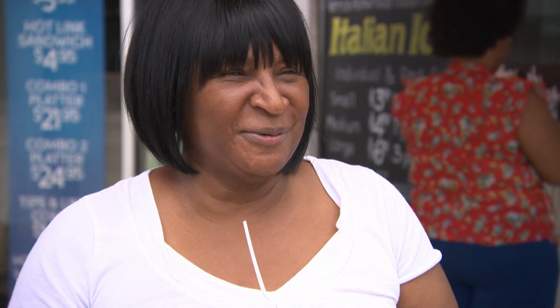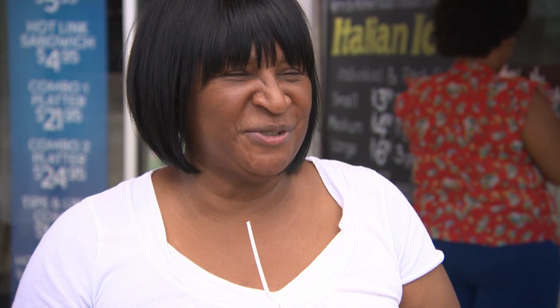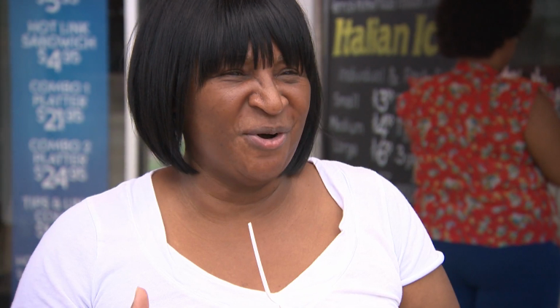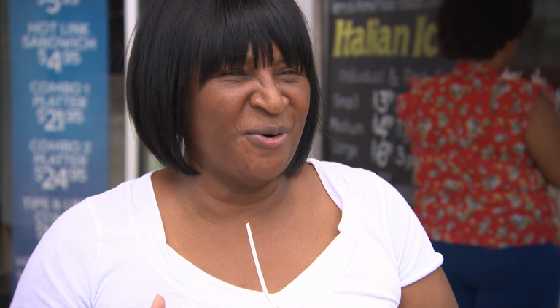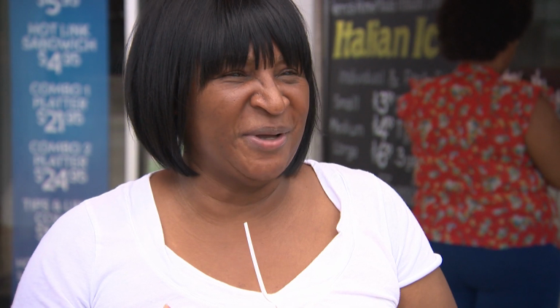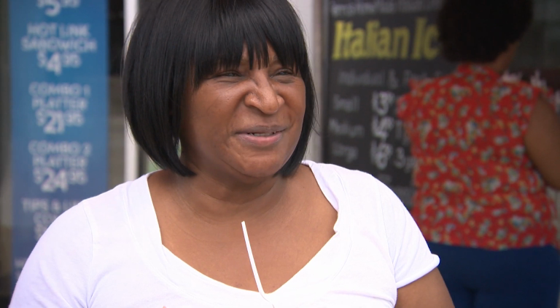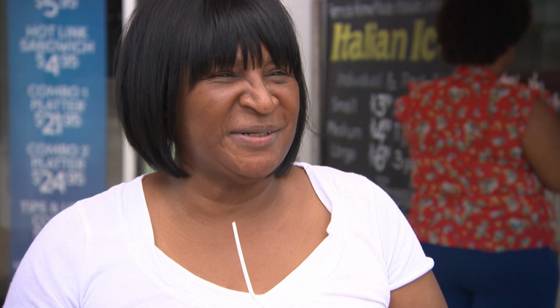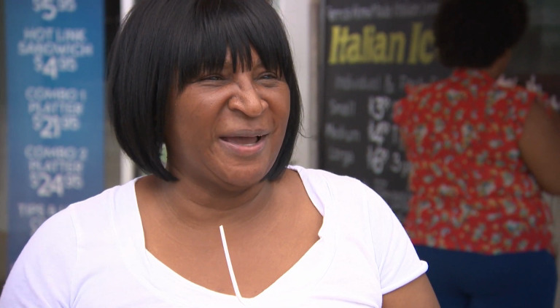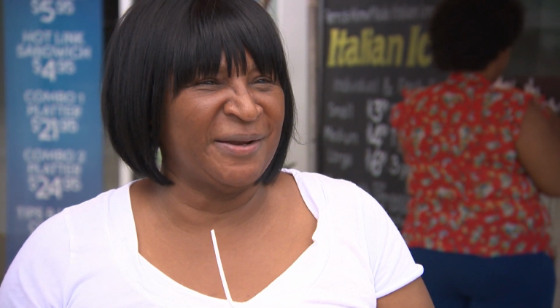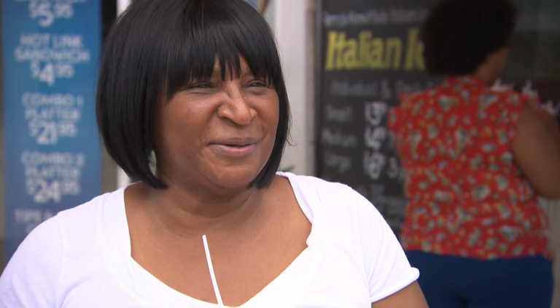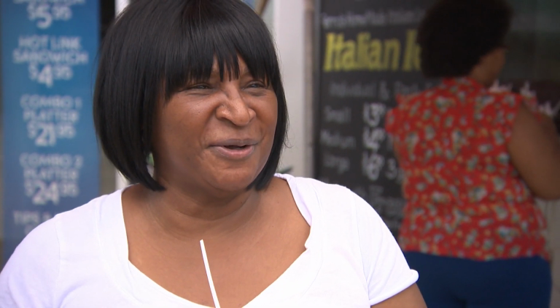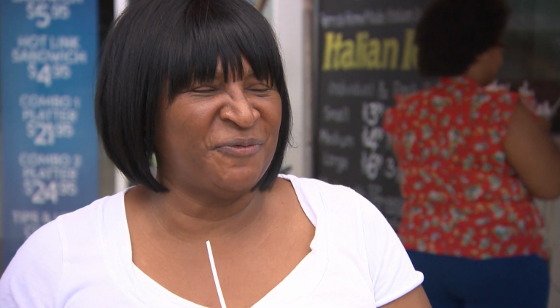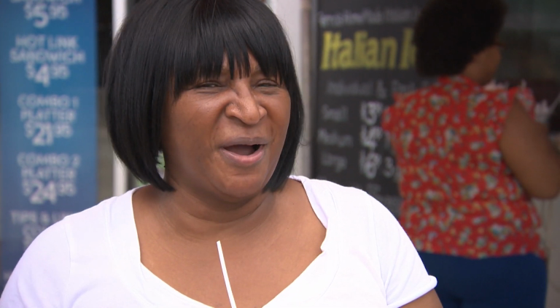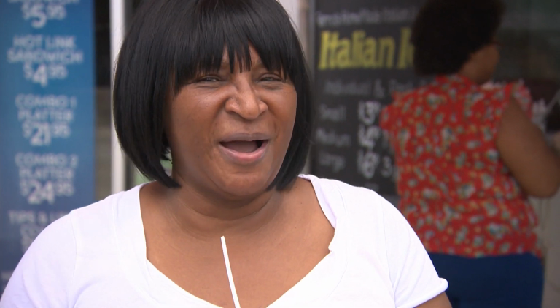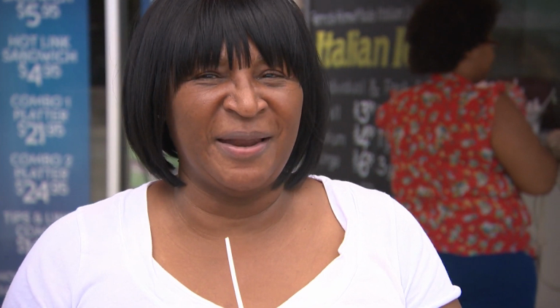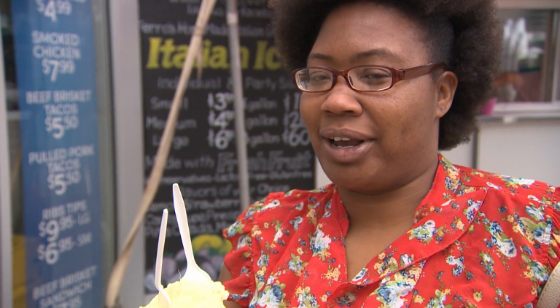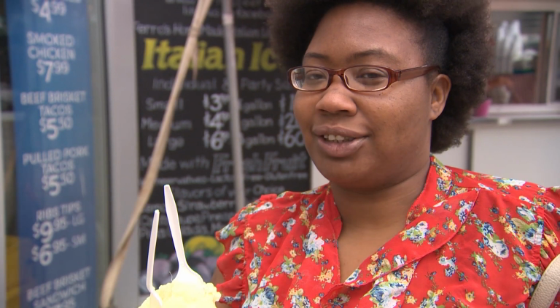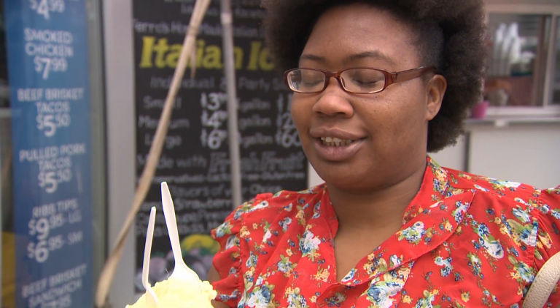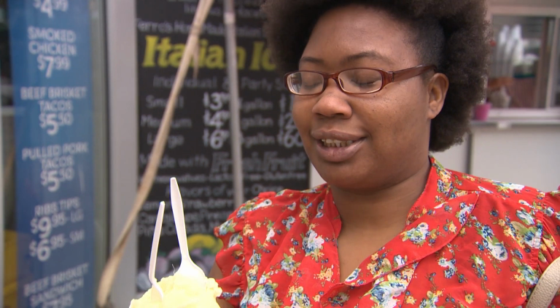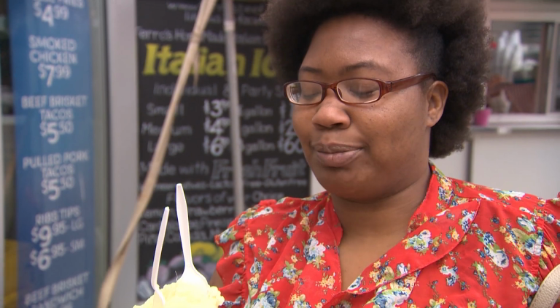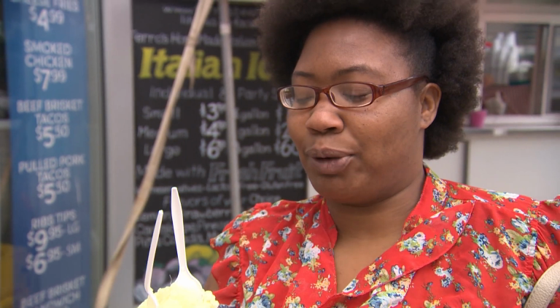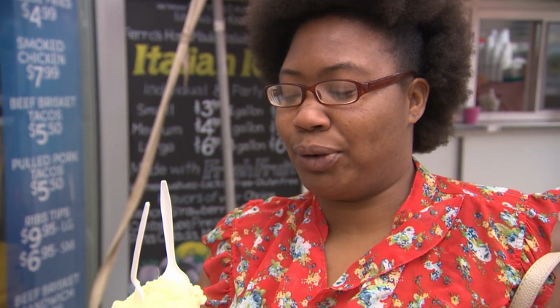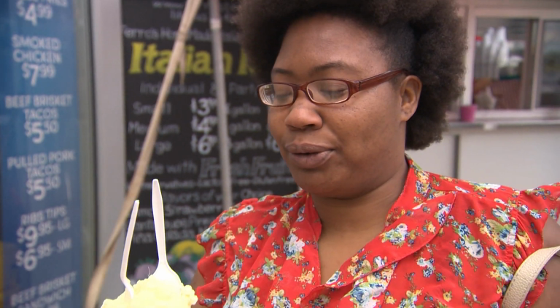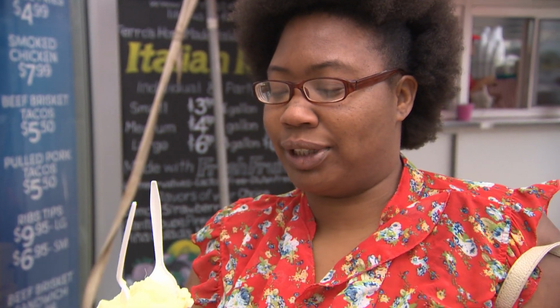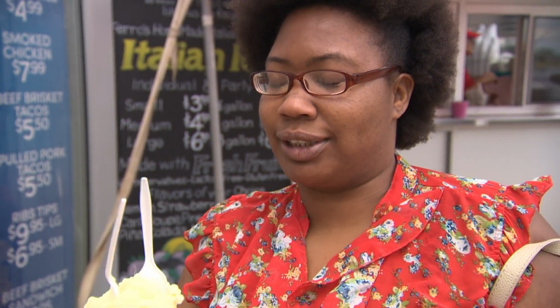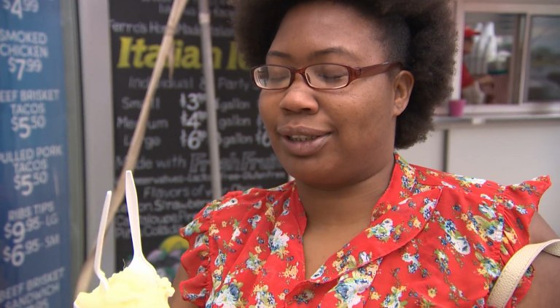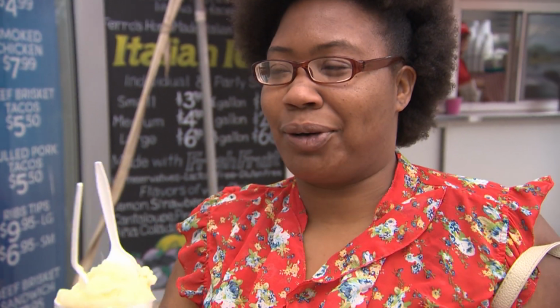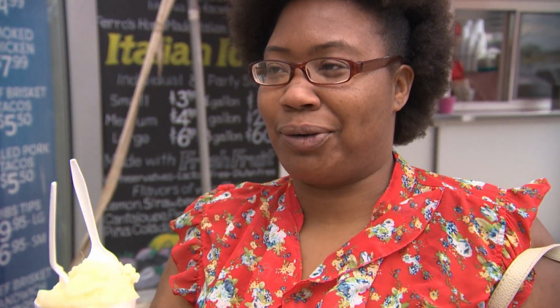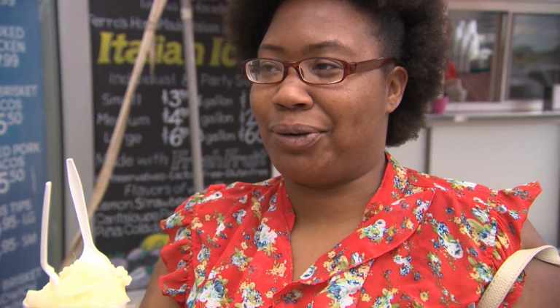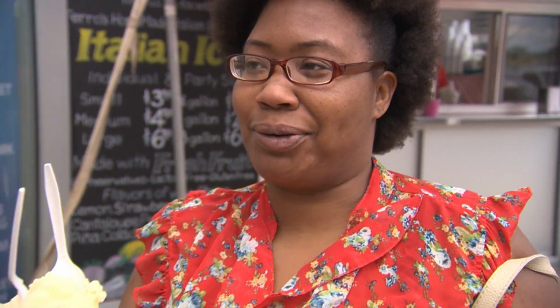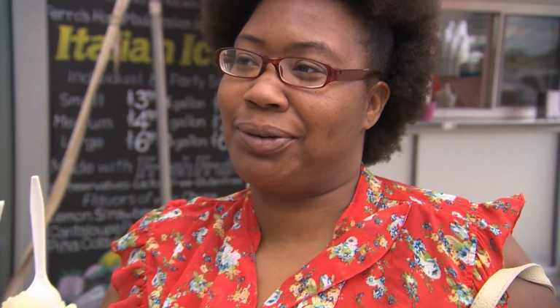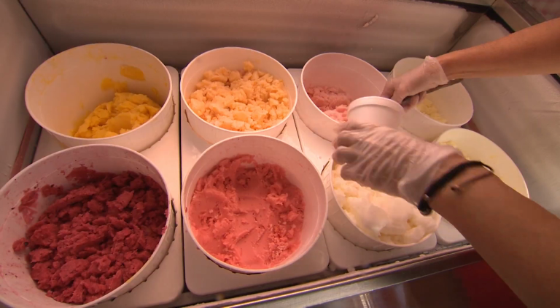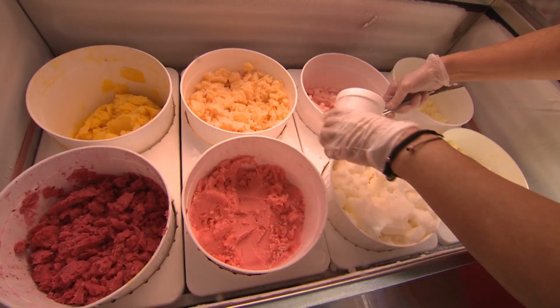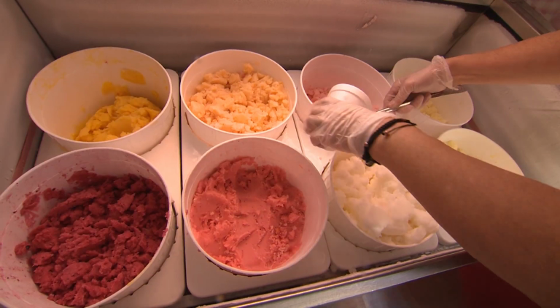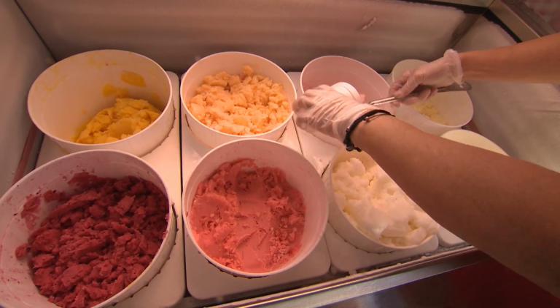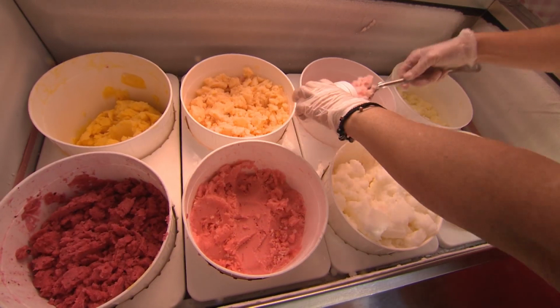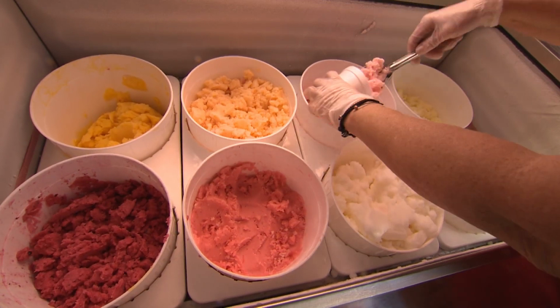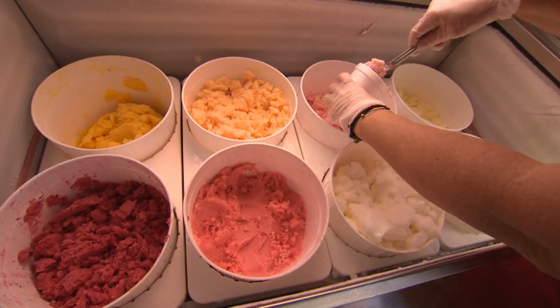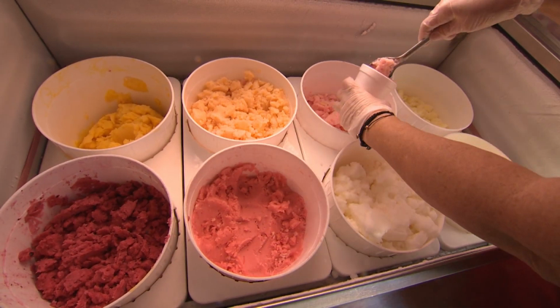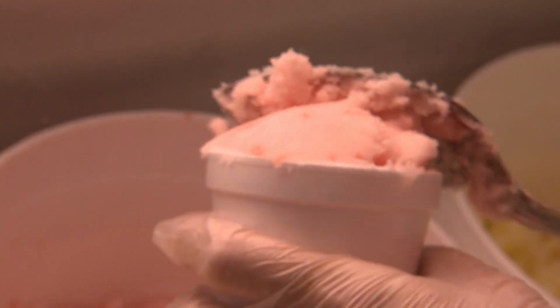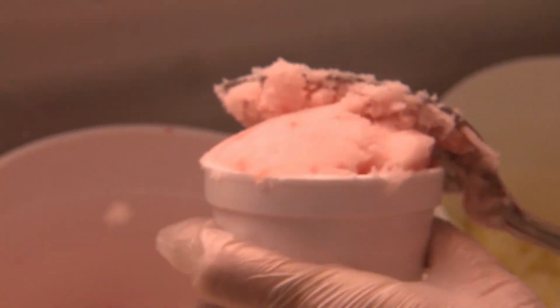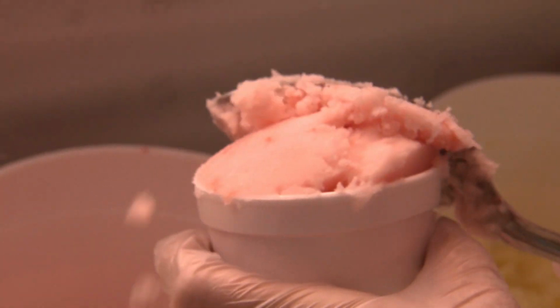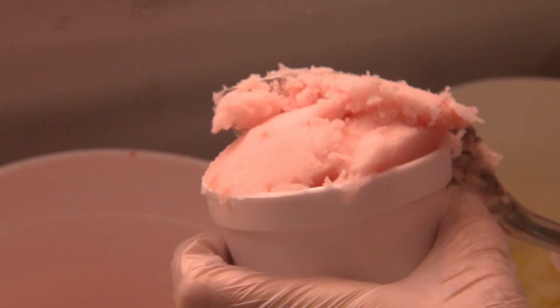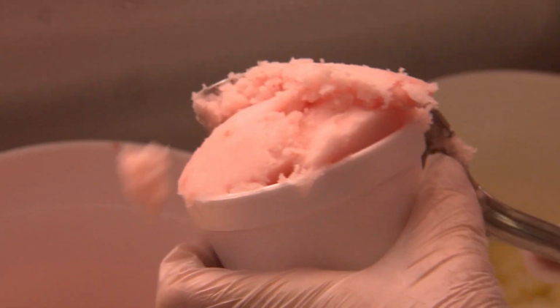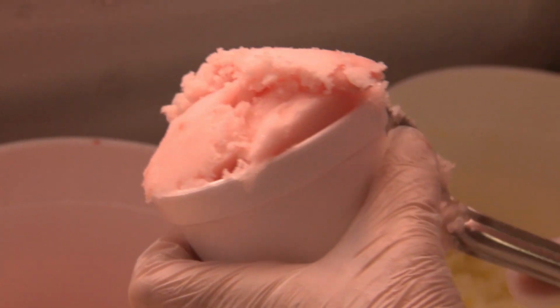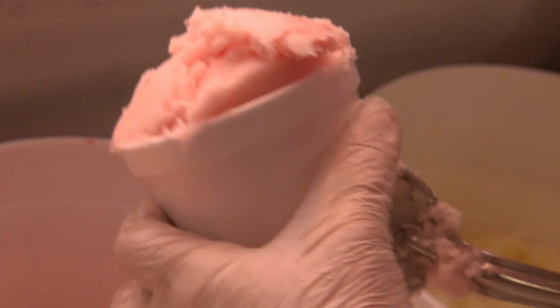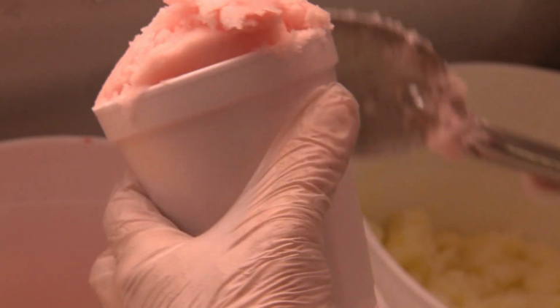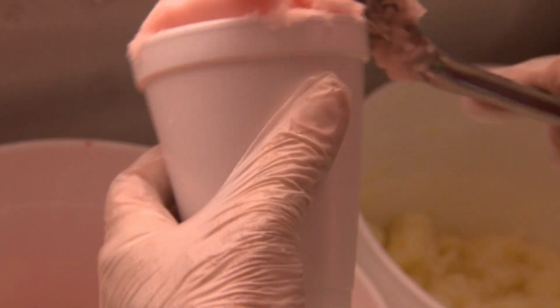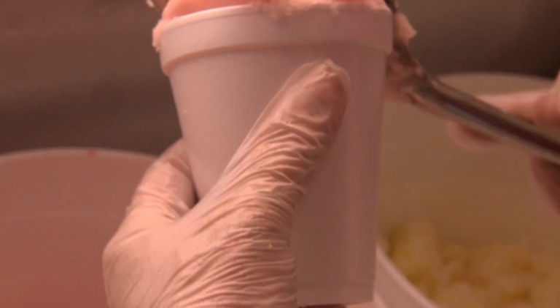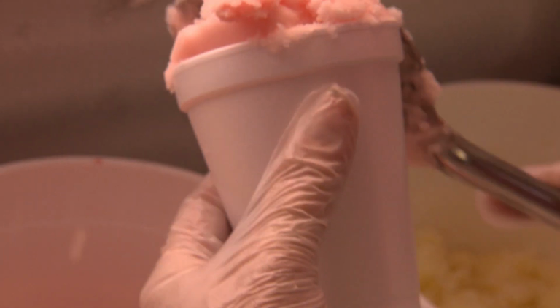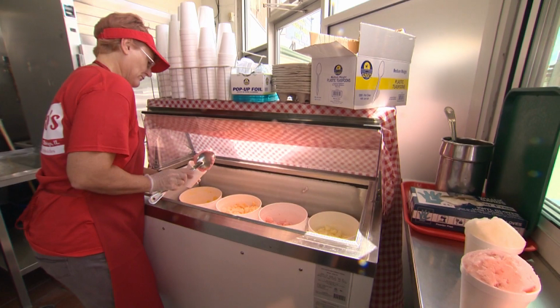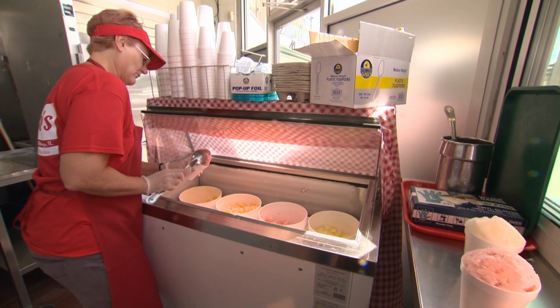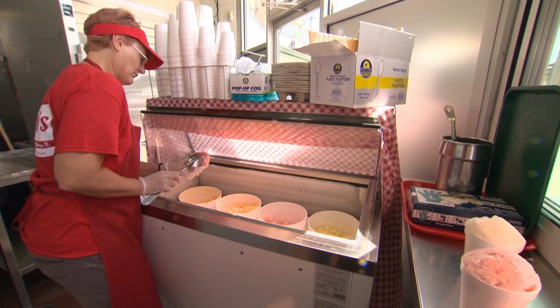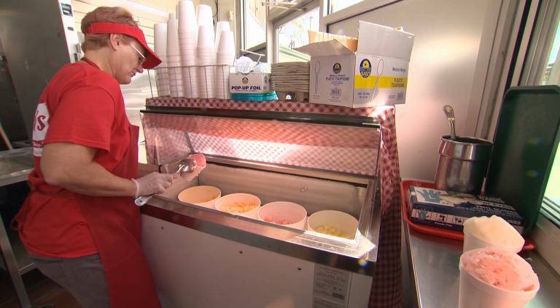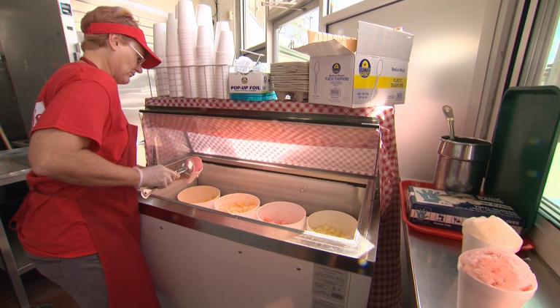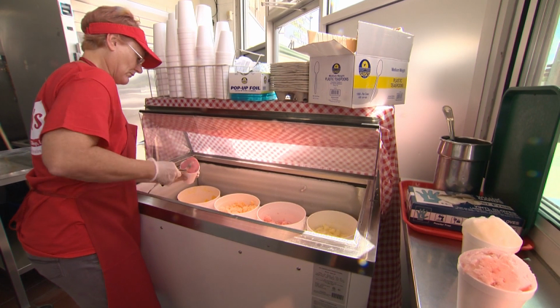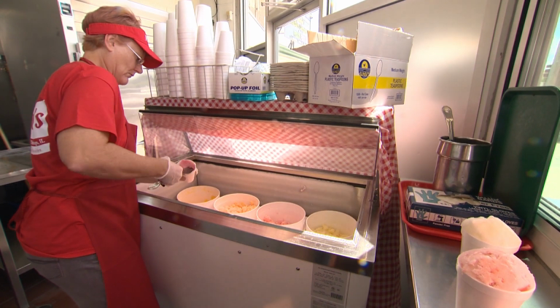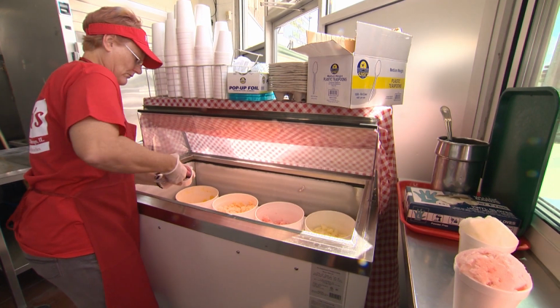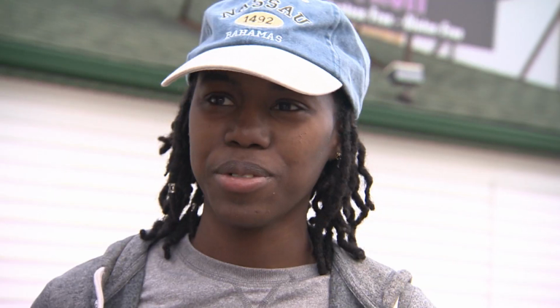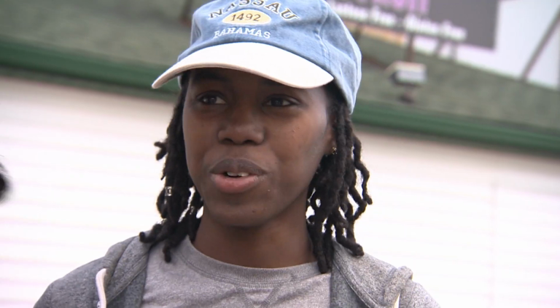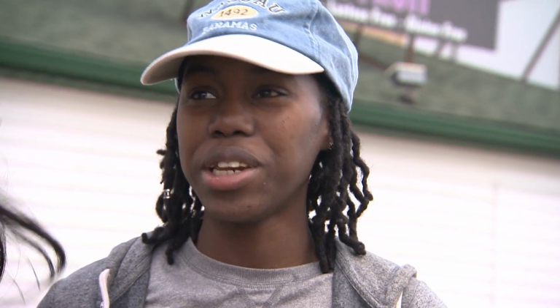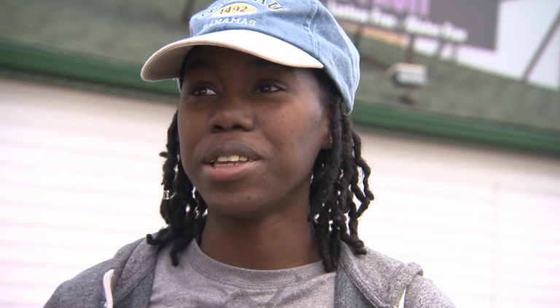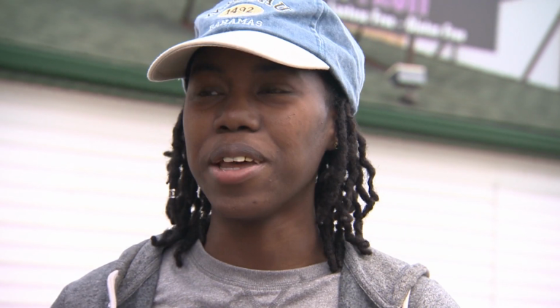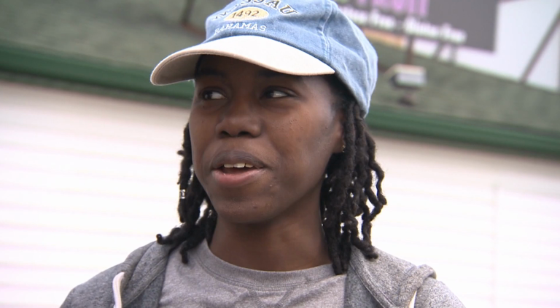Cools your whole inside if you're hot. It's just smooth, it's cool, it's sweet. Perfect on a hot summer day. Perfect, yes. Or any day.